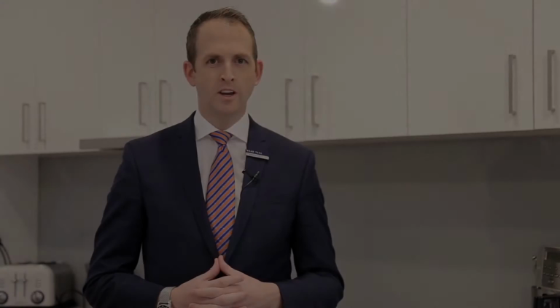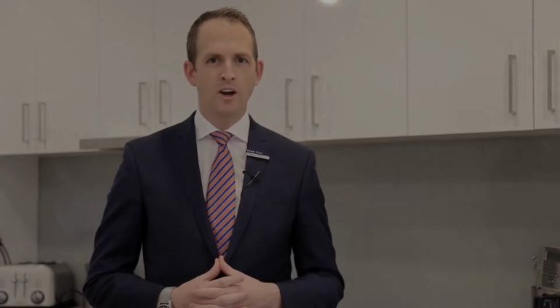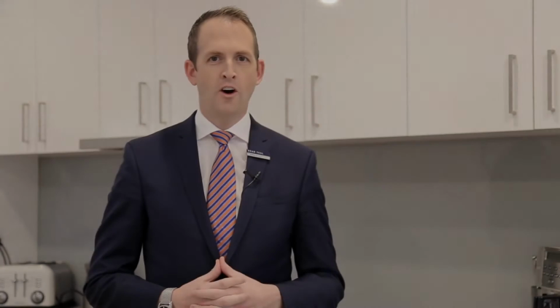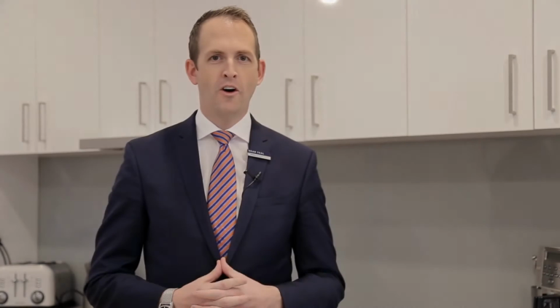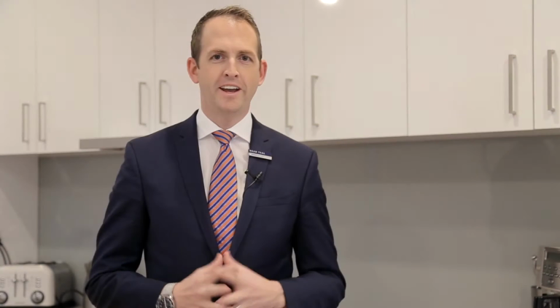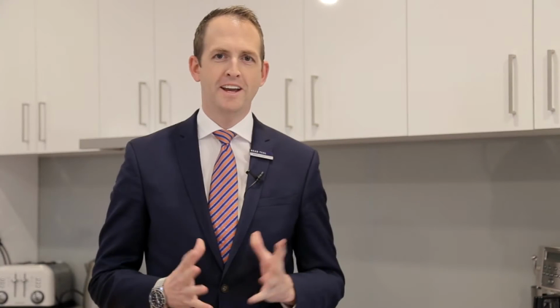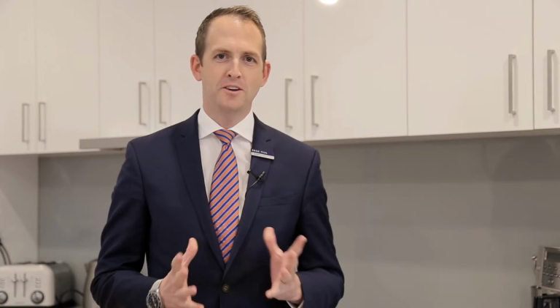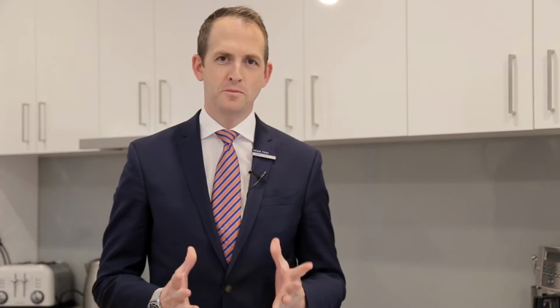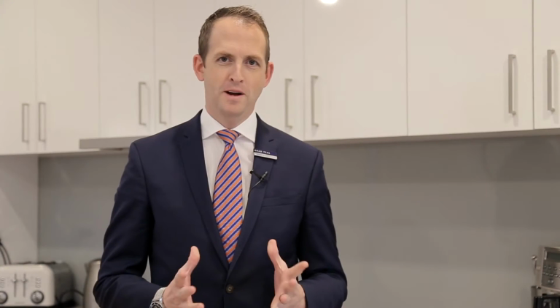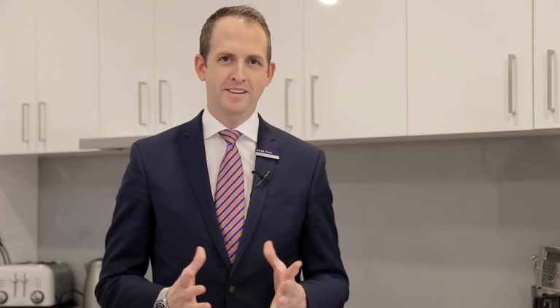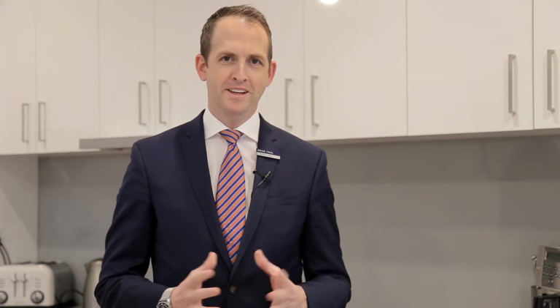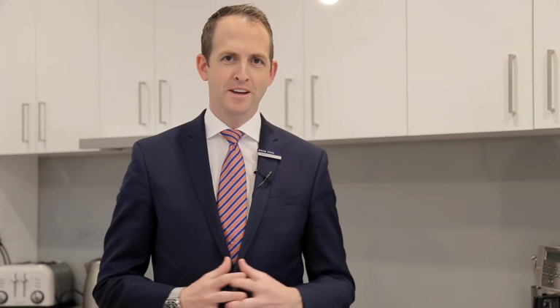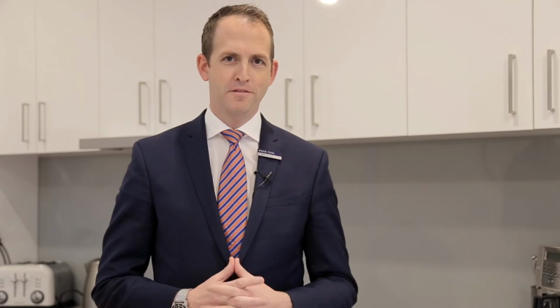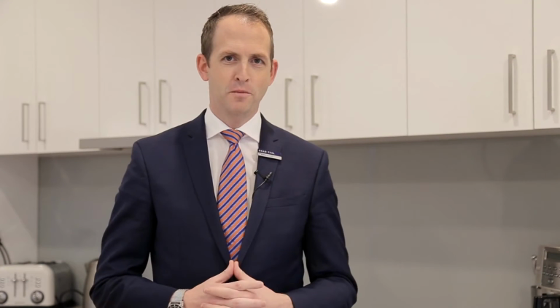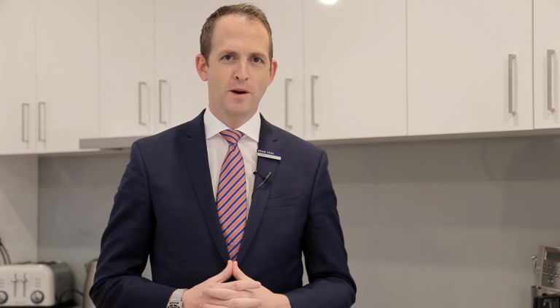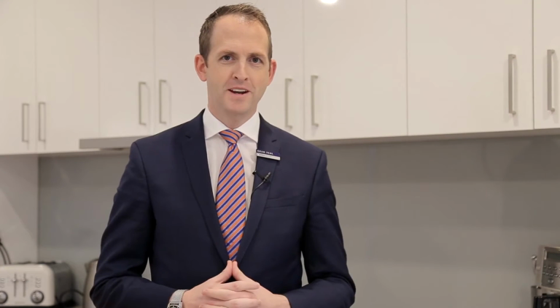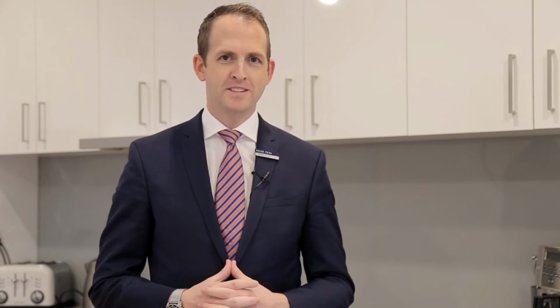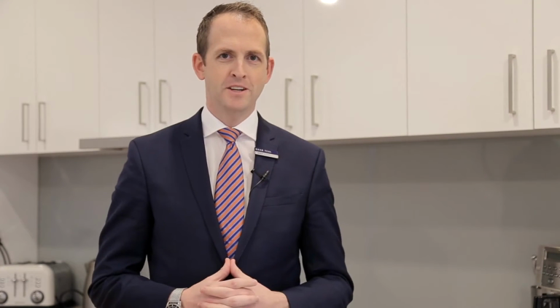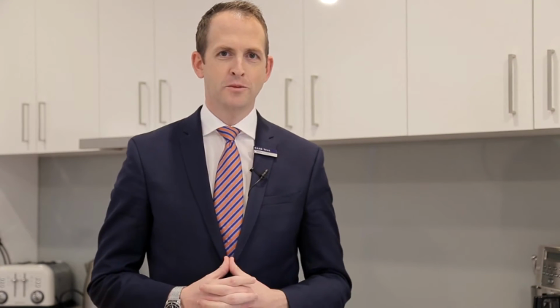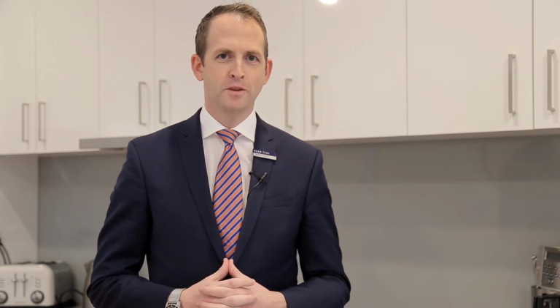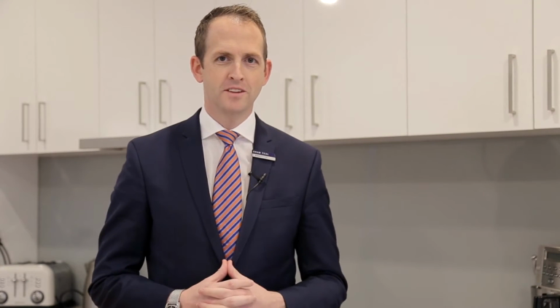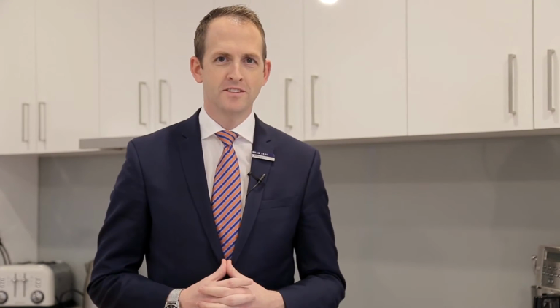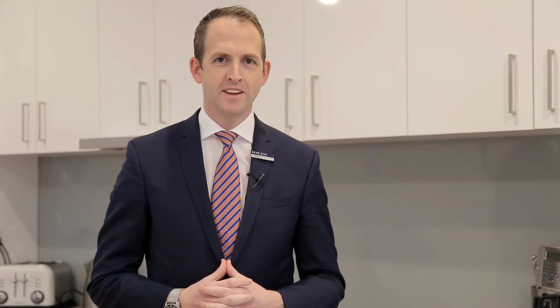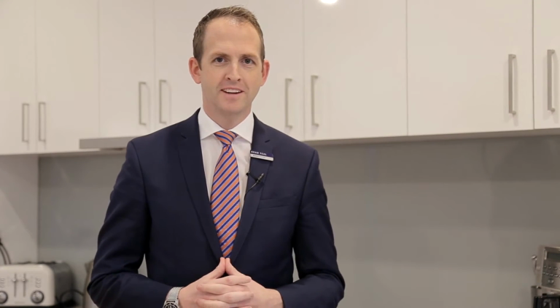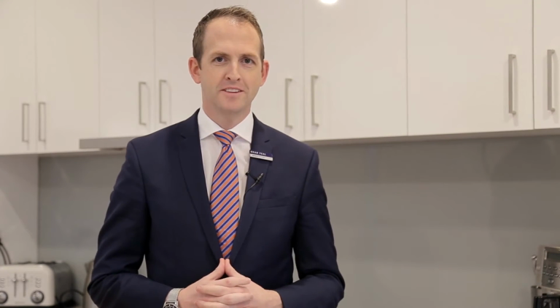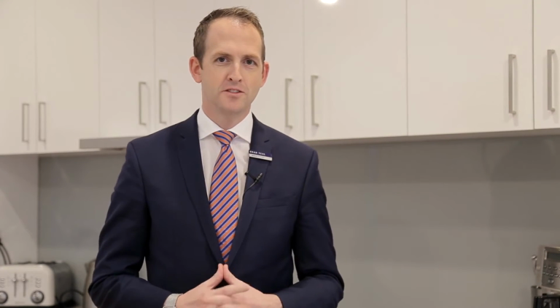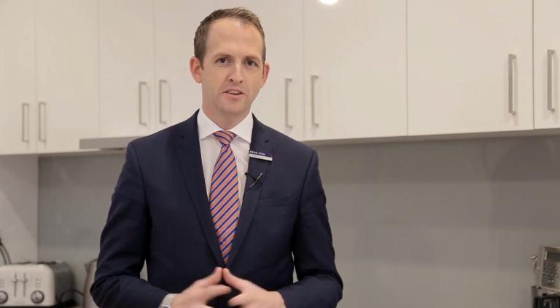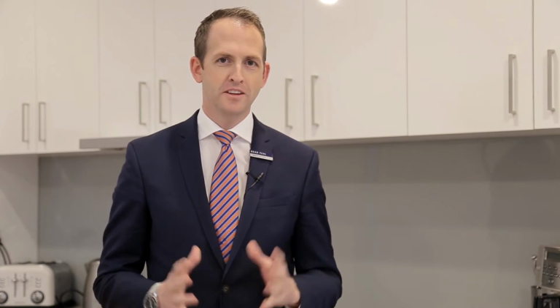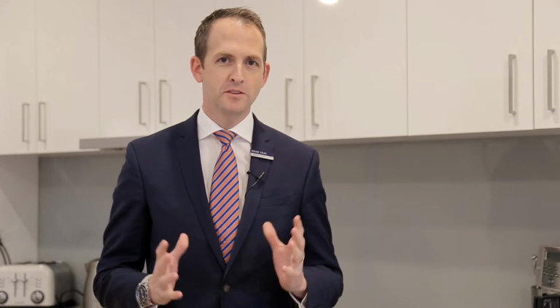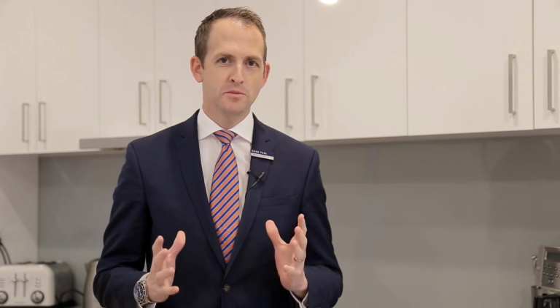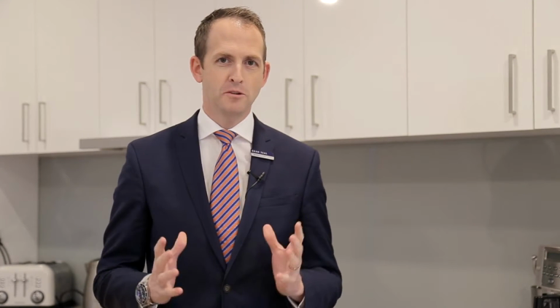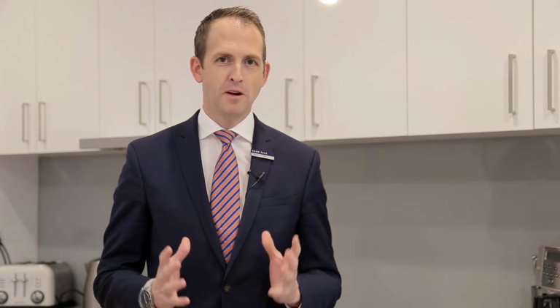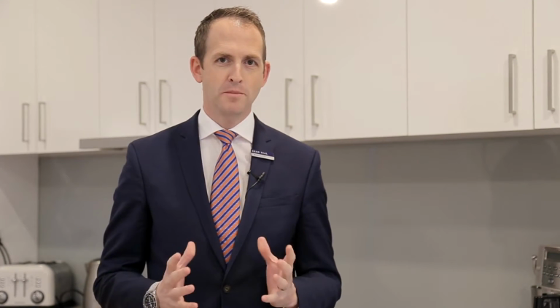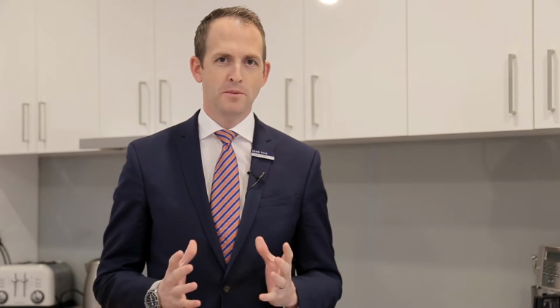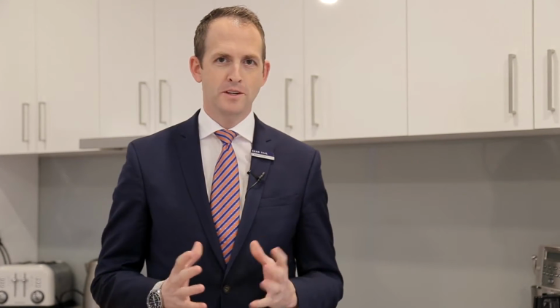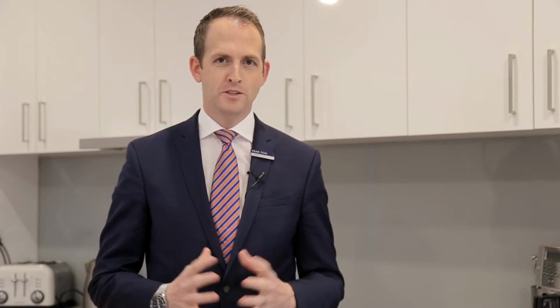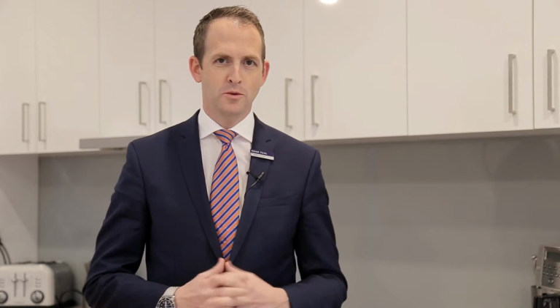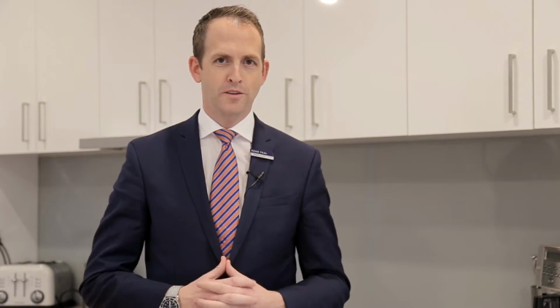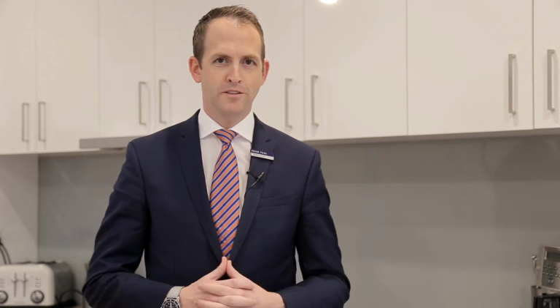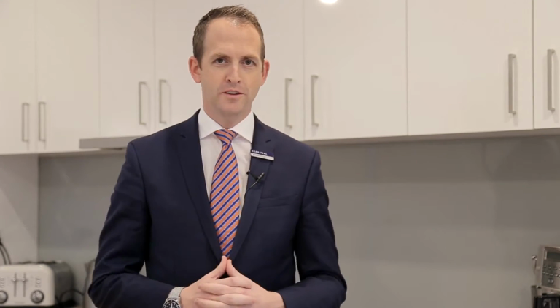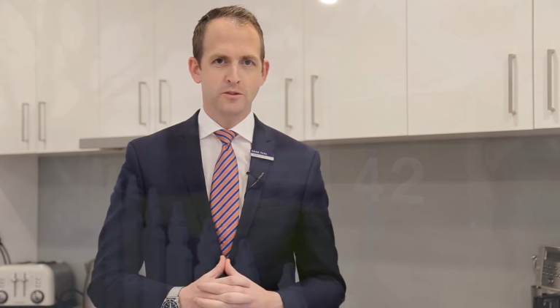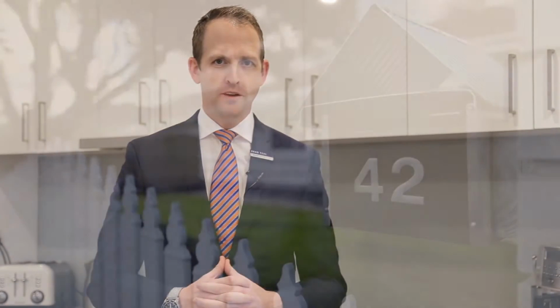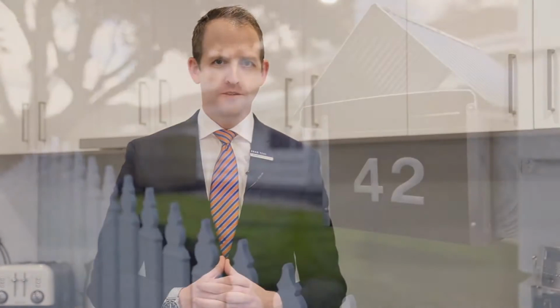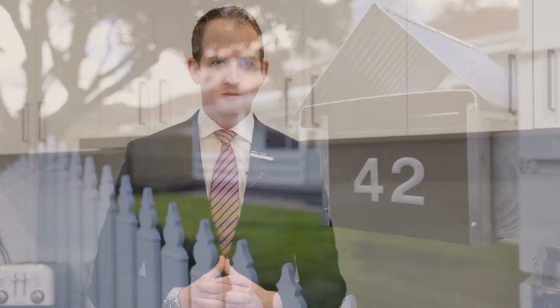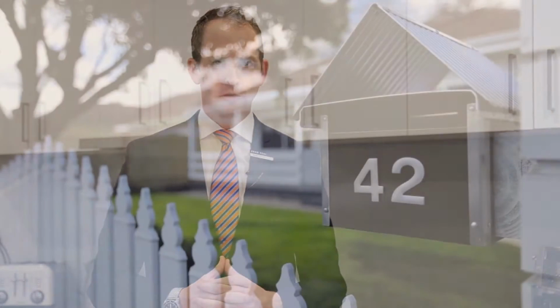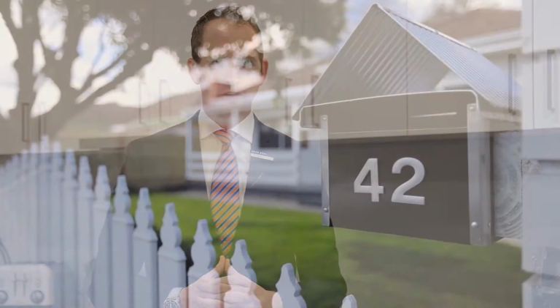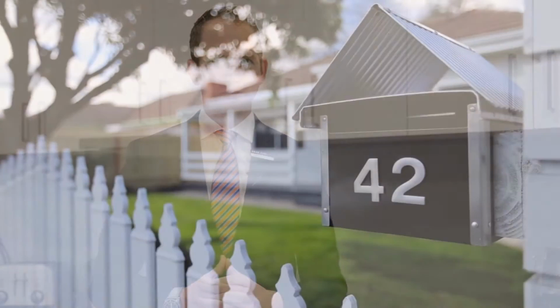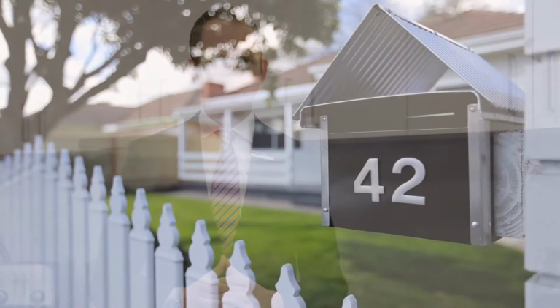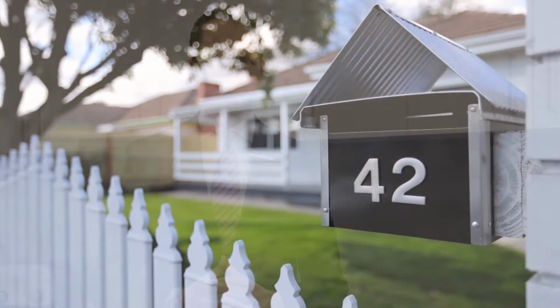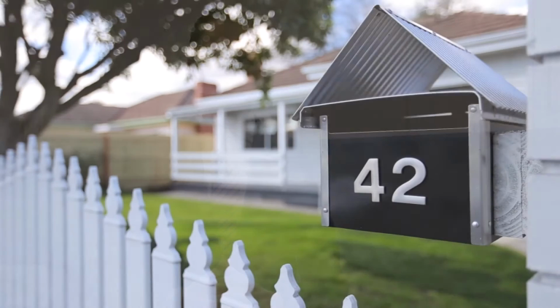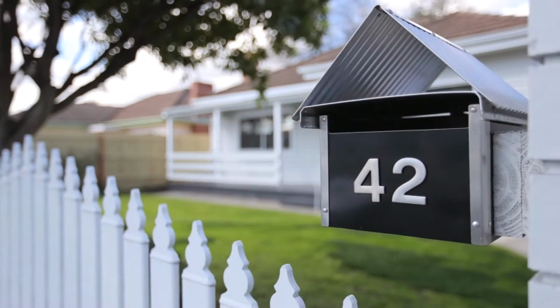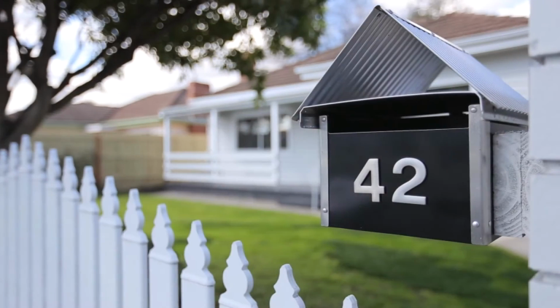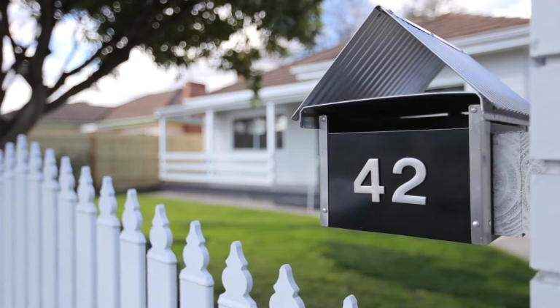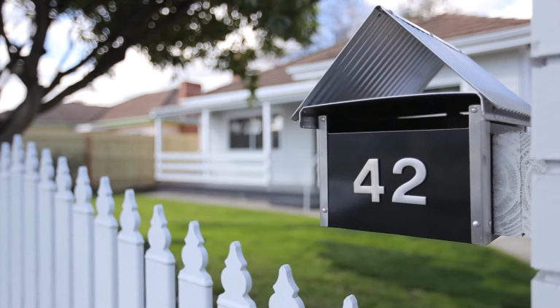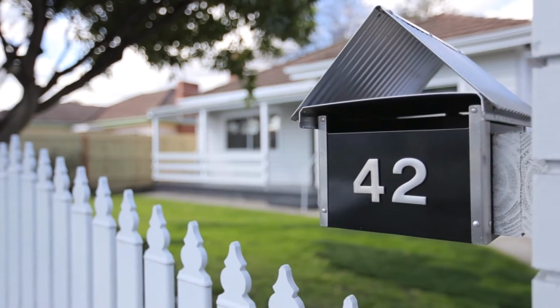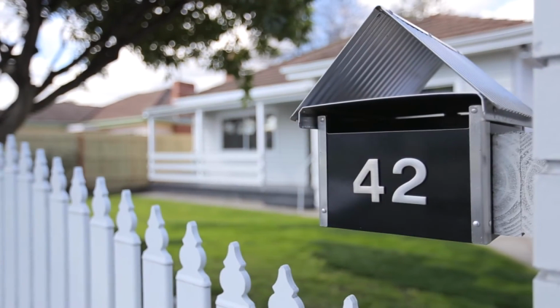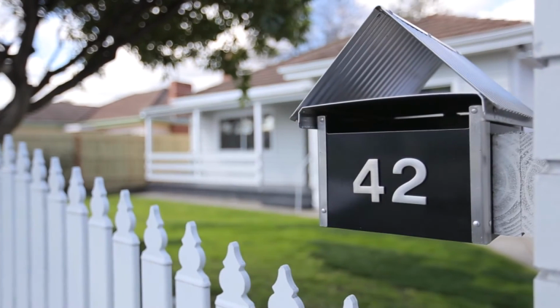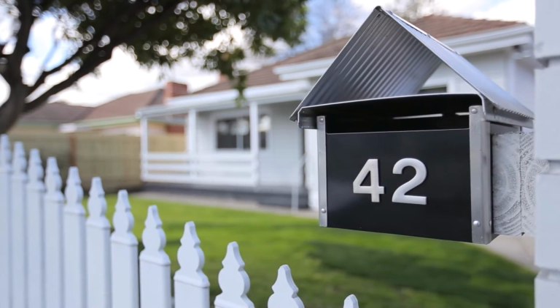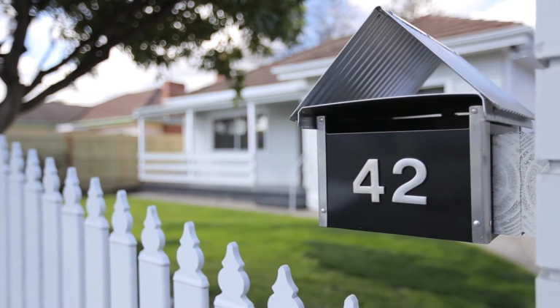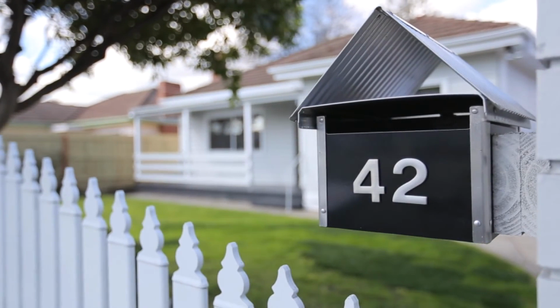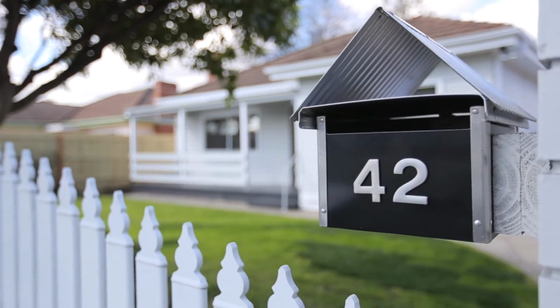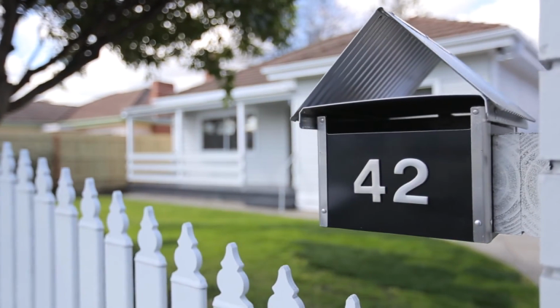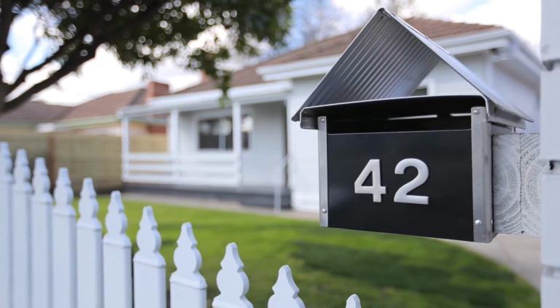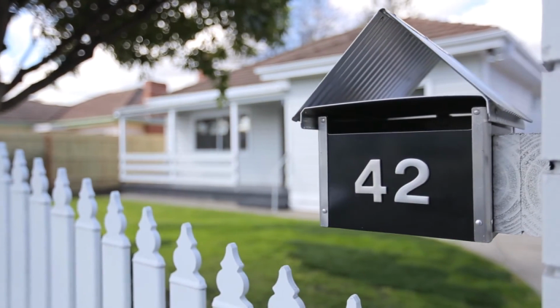Hi, Andrew Butler here for Brad Teal Real Estate, and it certainly gives me great pleasure to offer this one for you, 42 West Street in Hadfield.